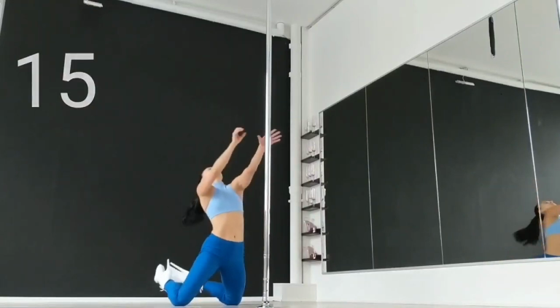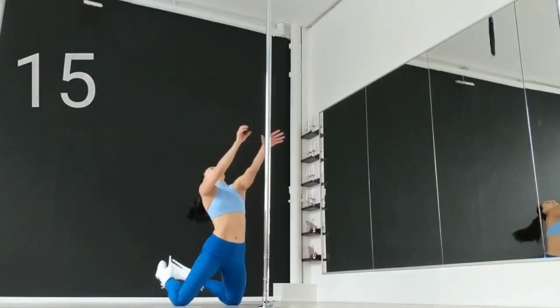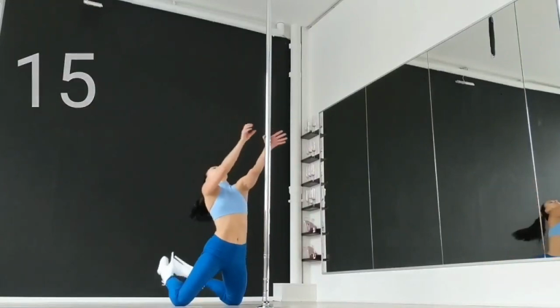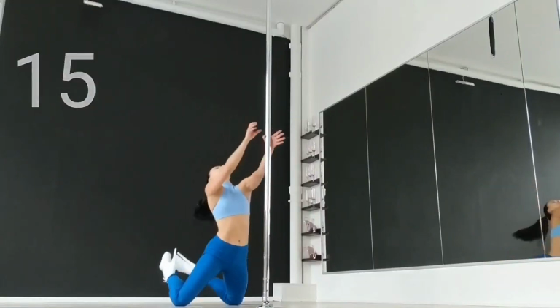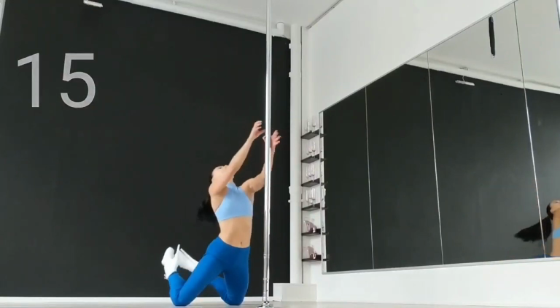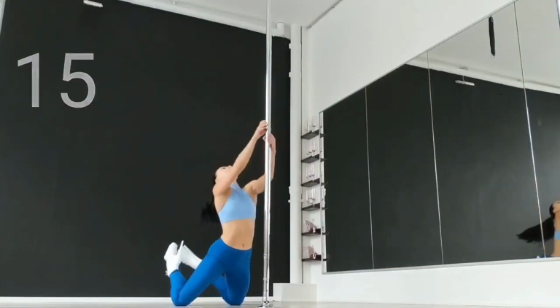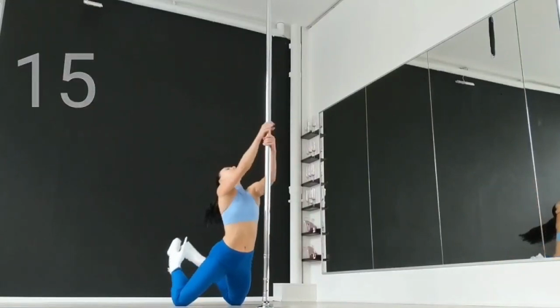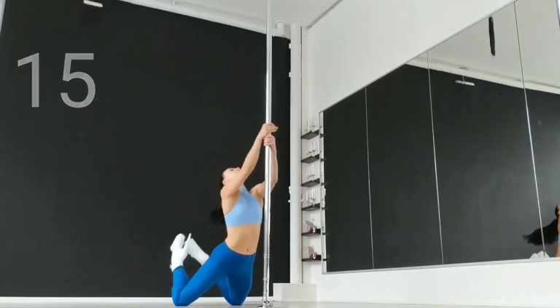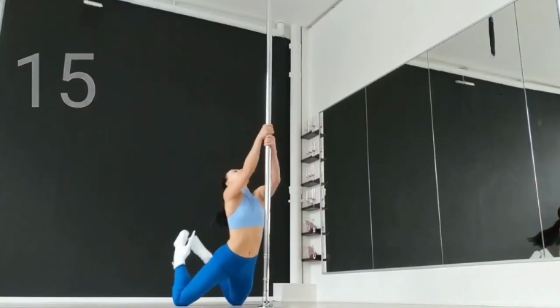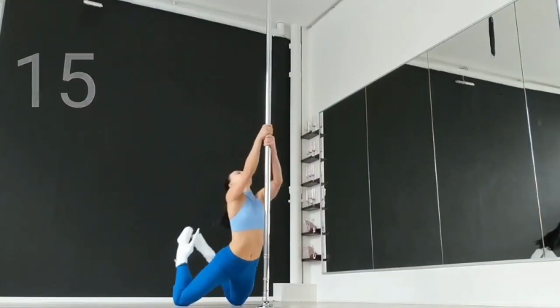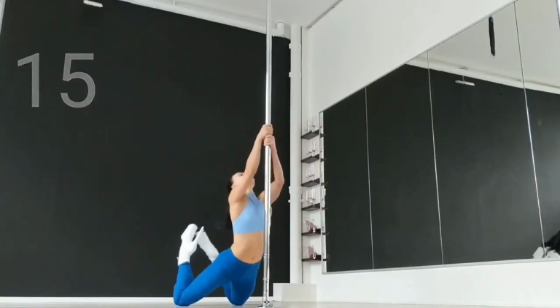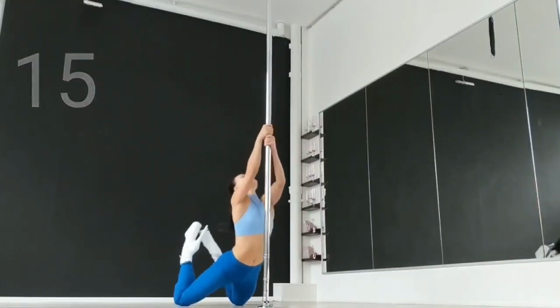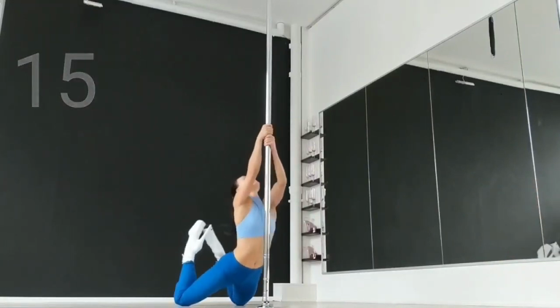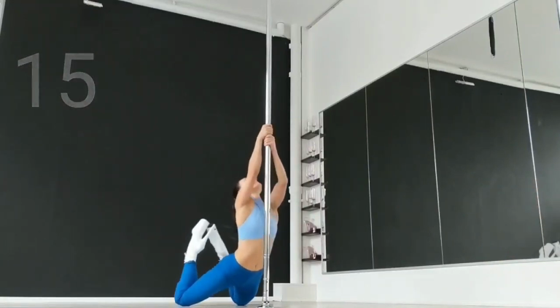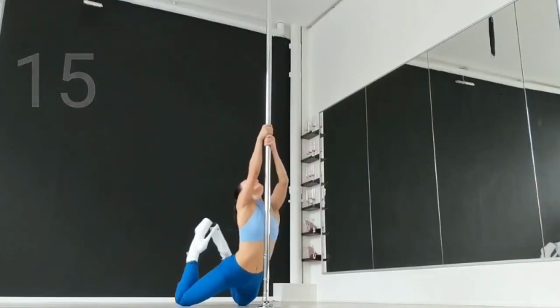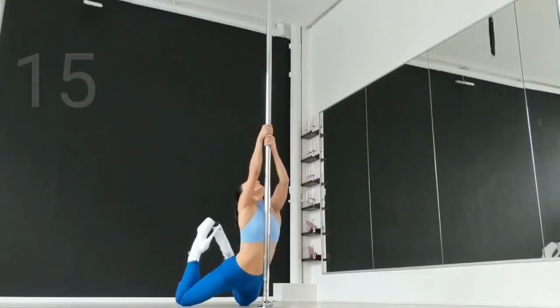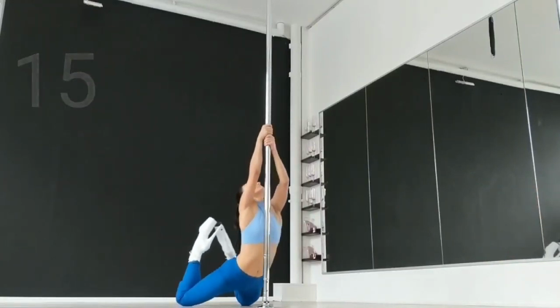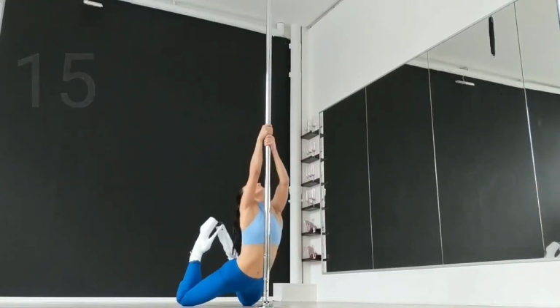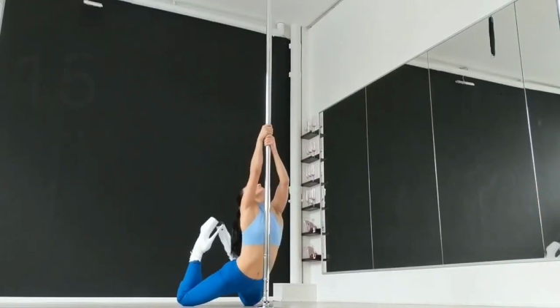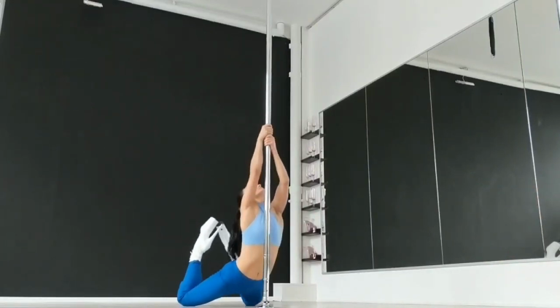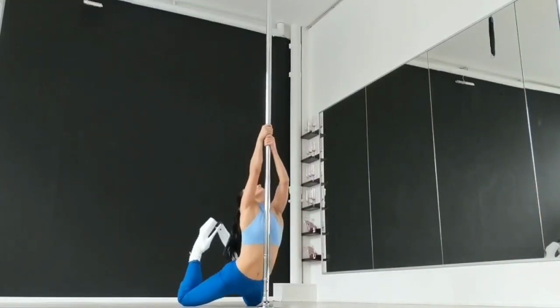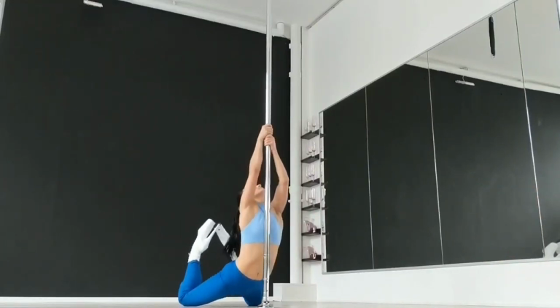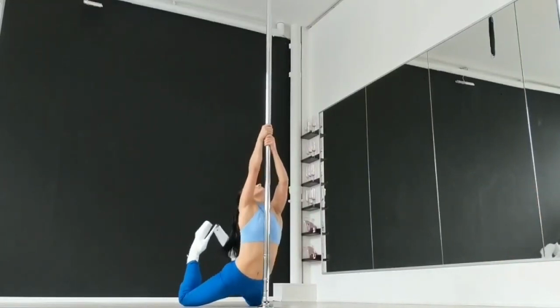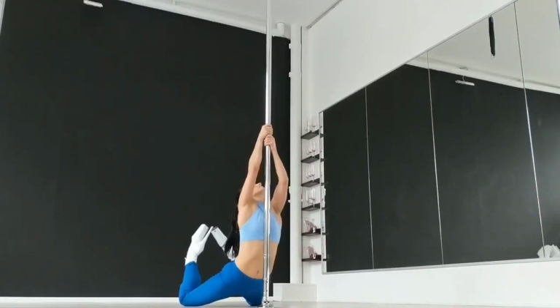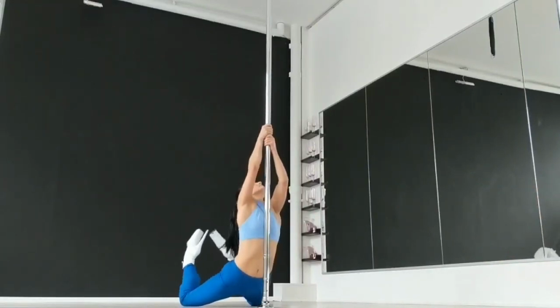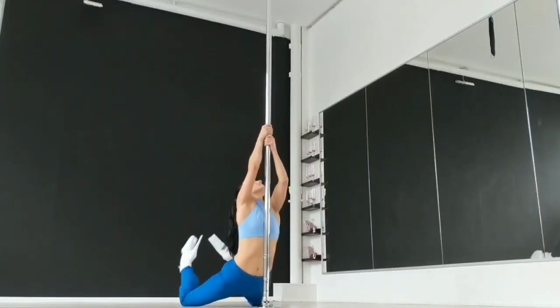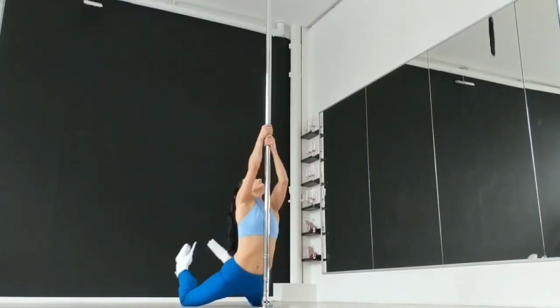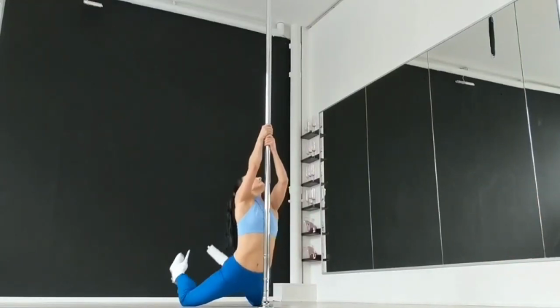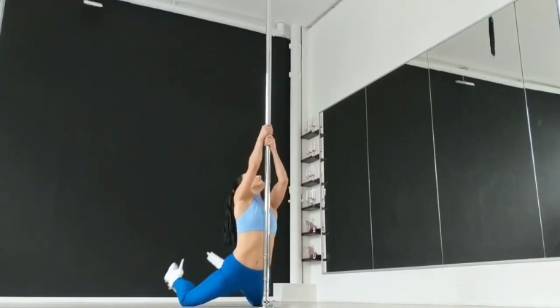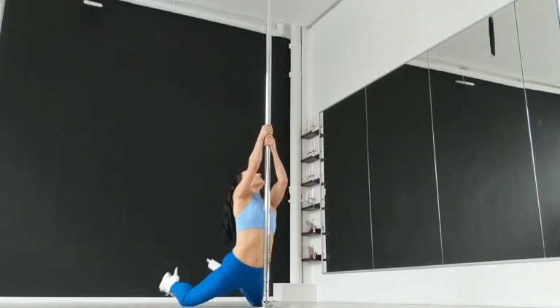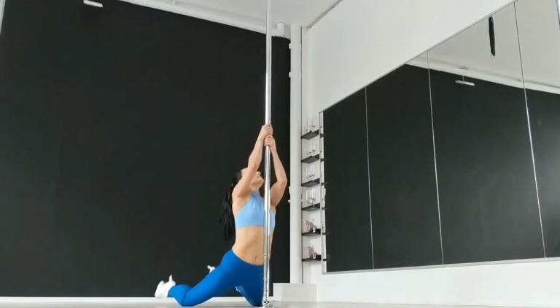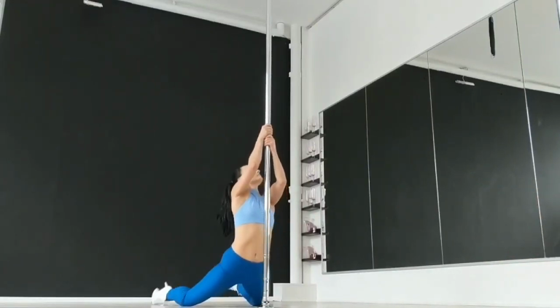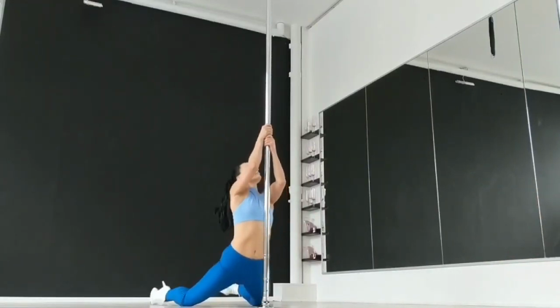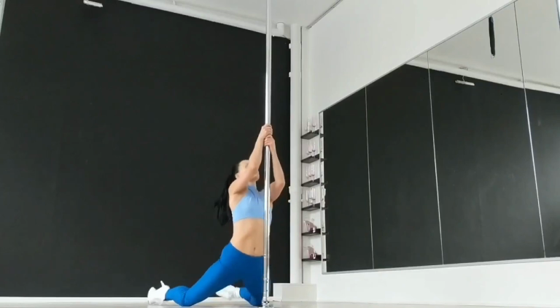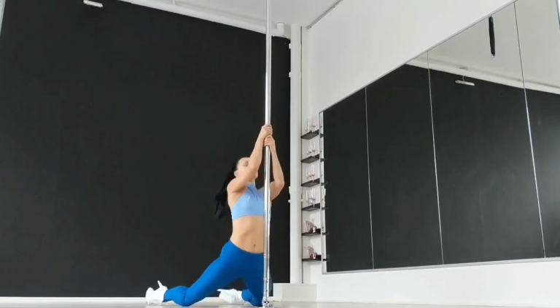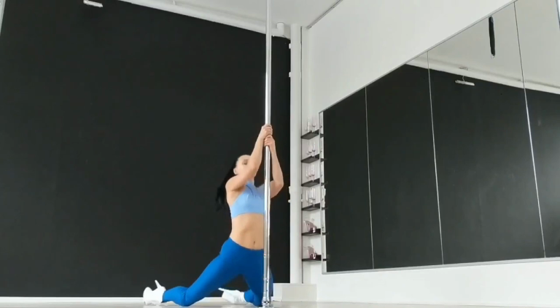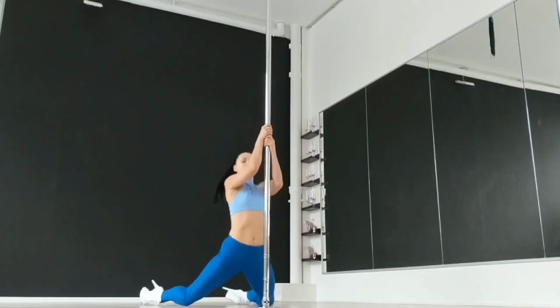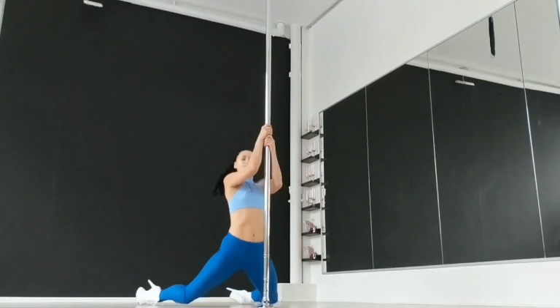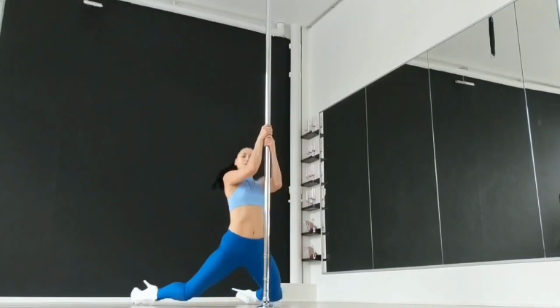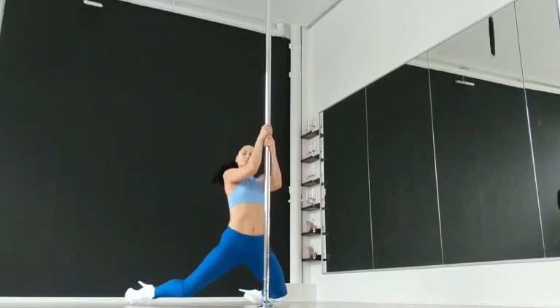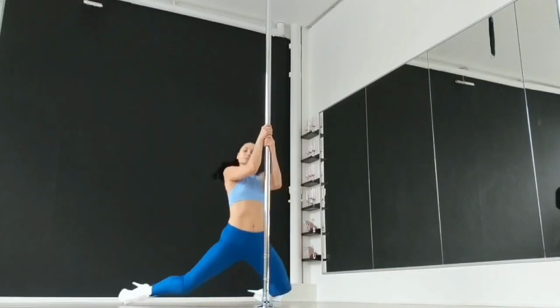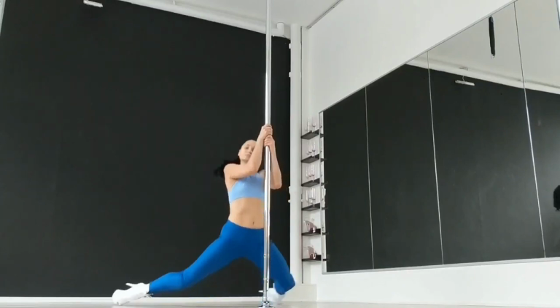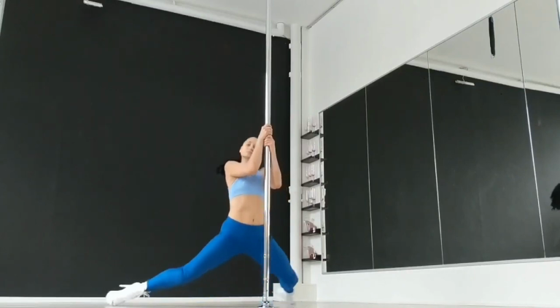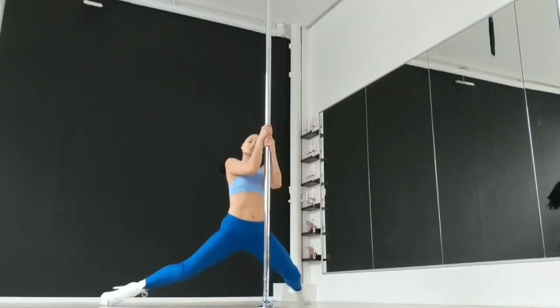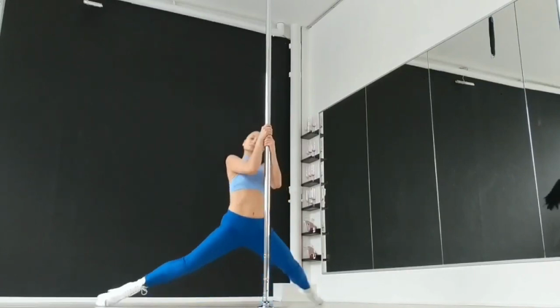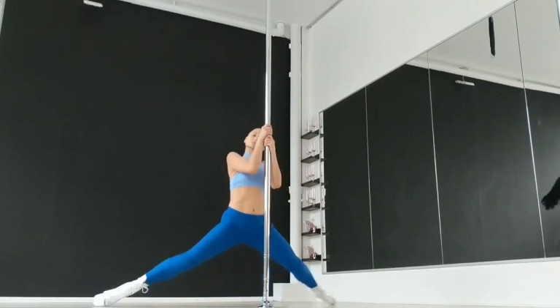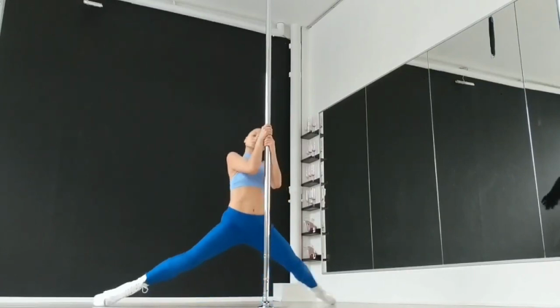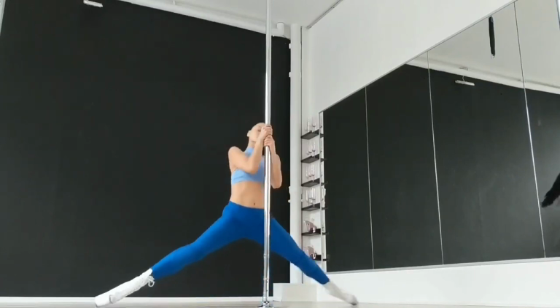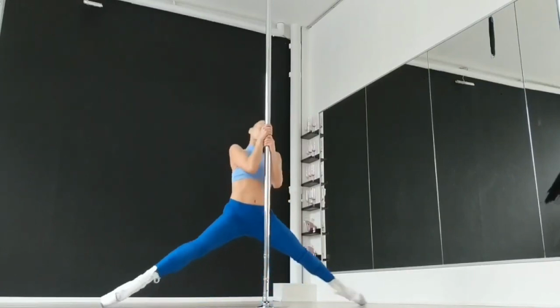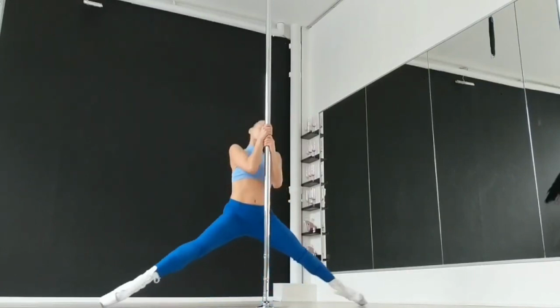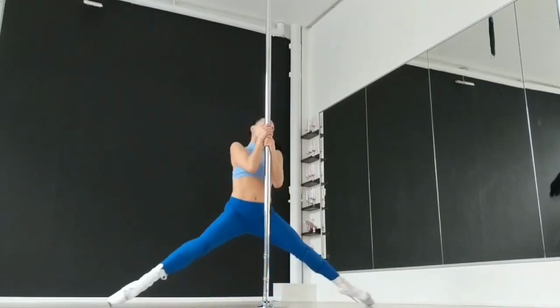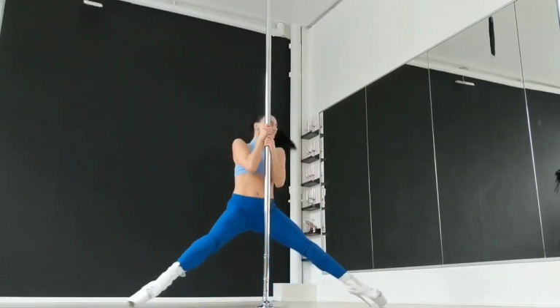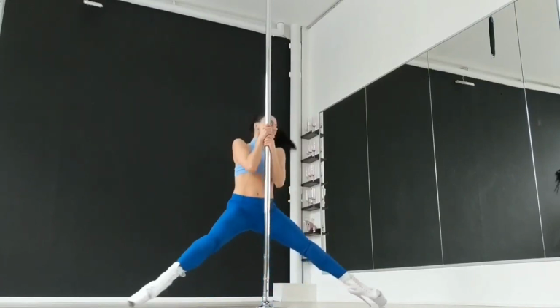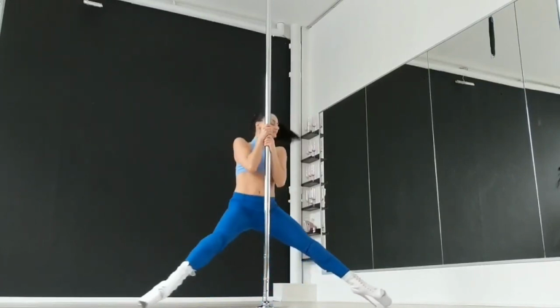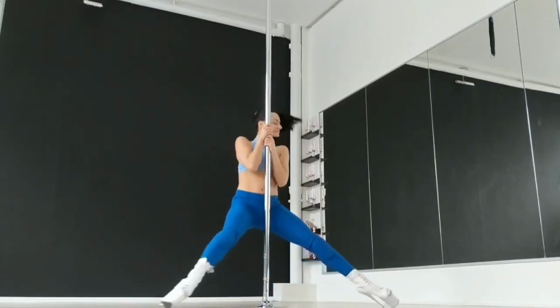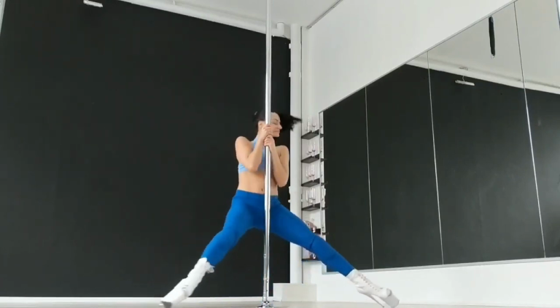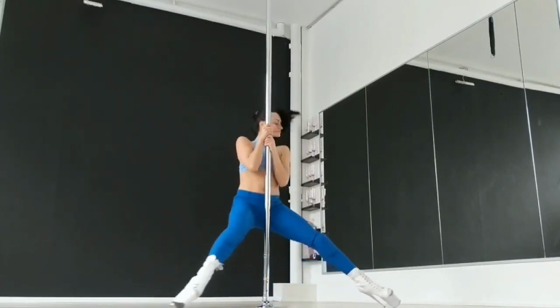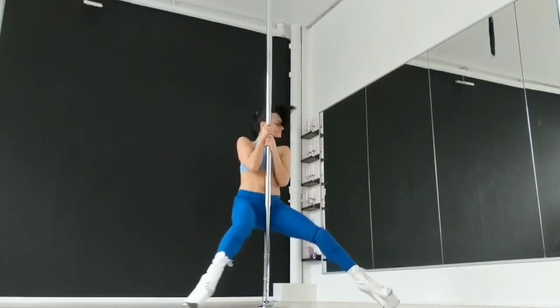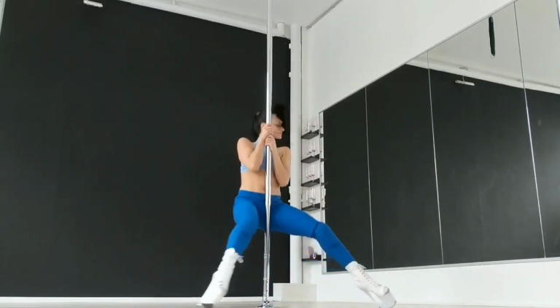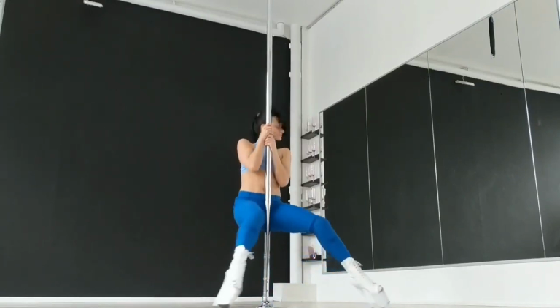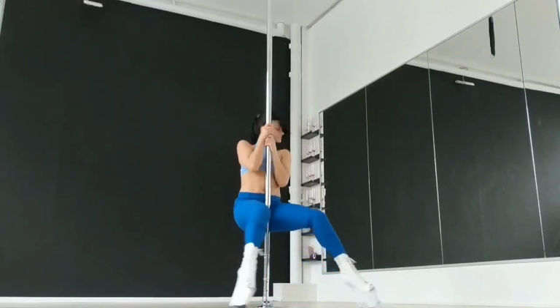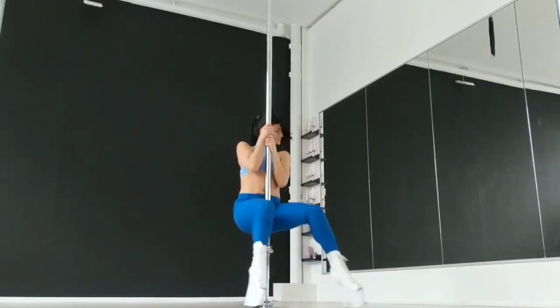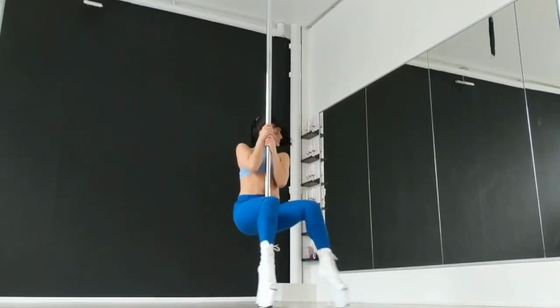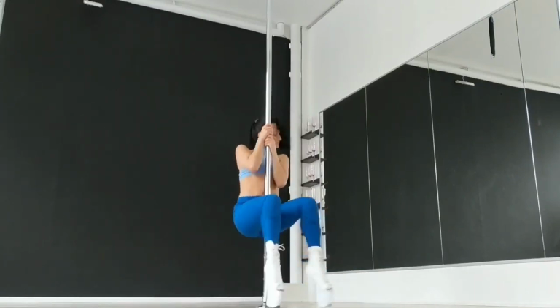Remove your weight onto your hands, pull yourself up and close your feet from the opposite side of the pole.